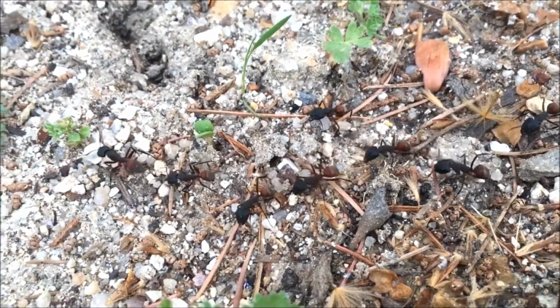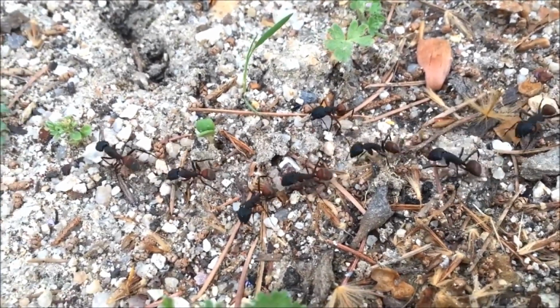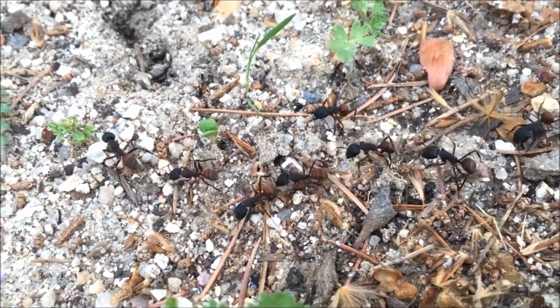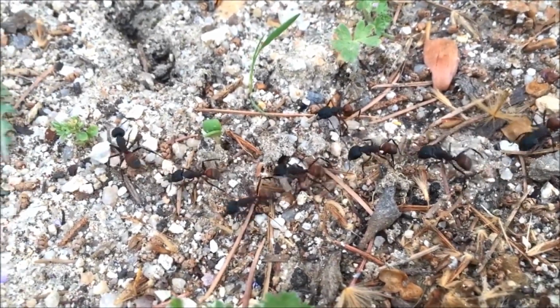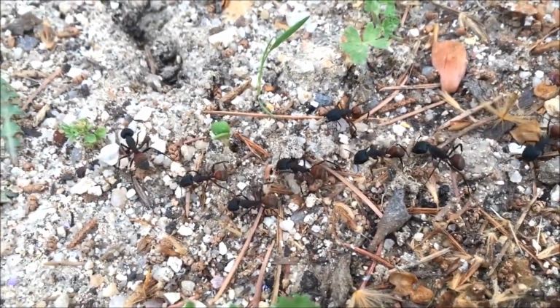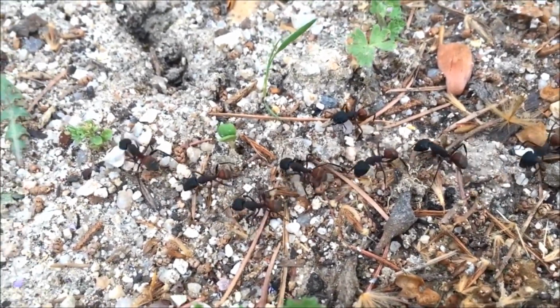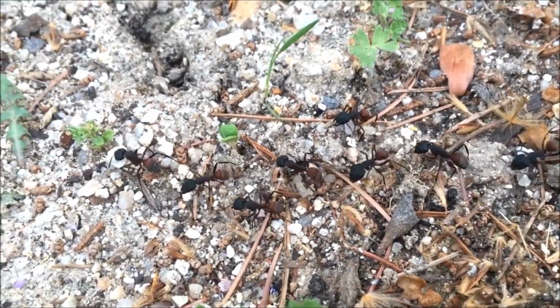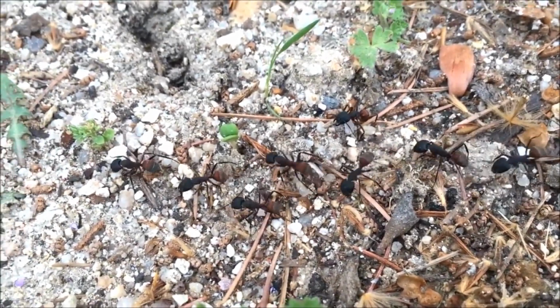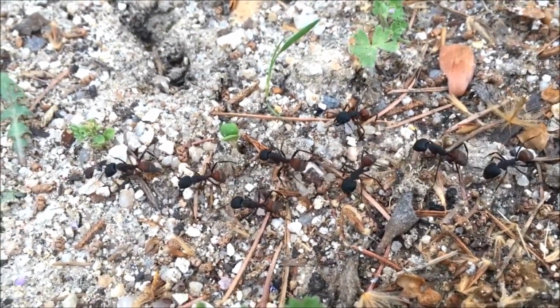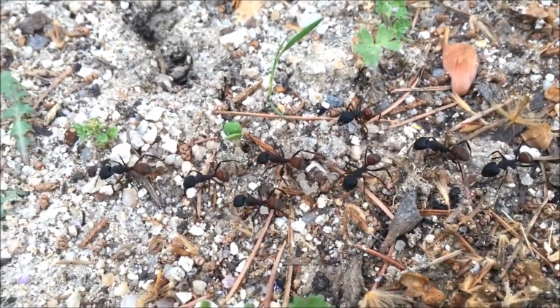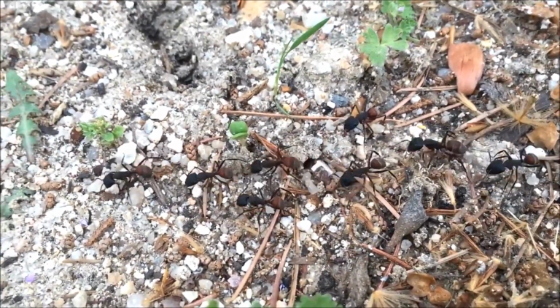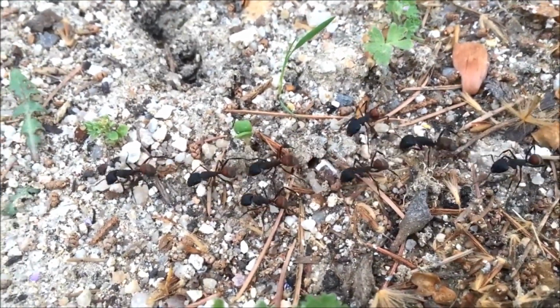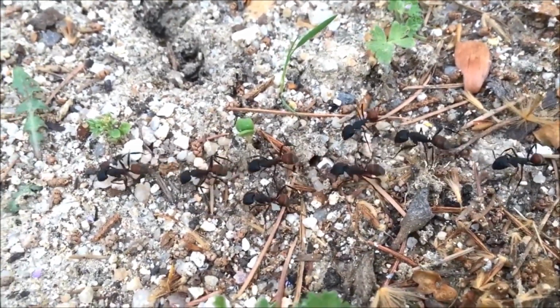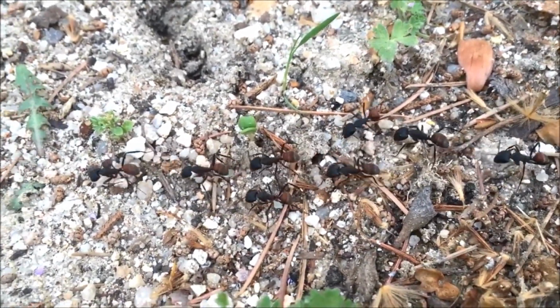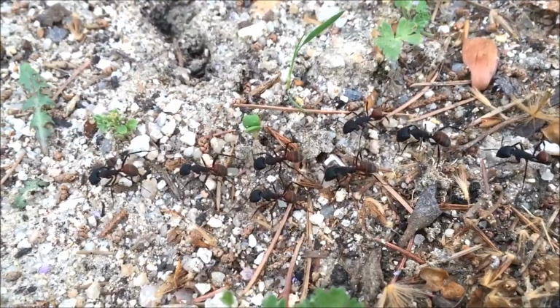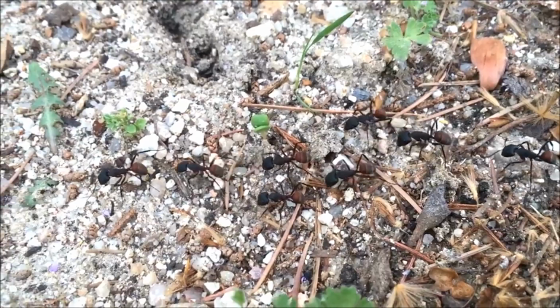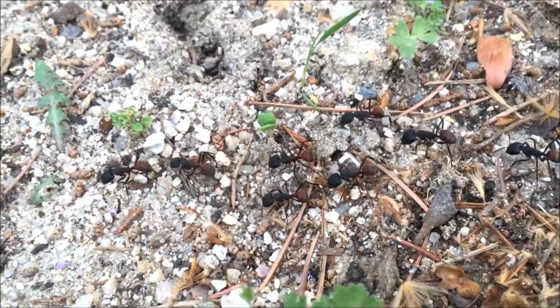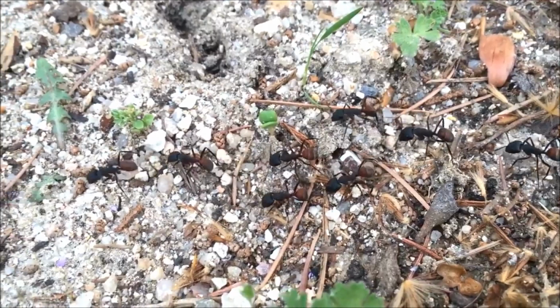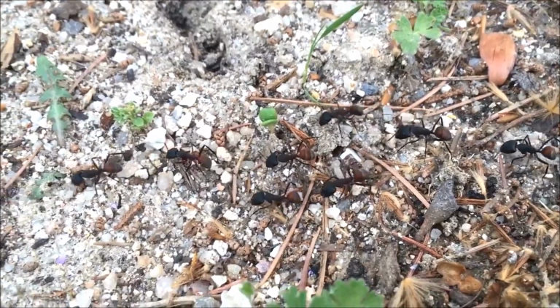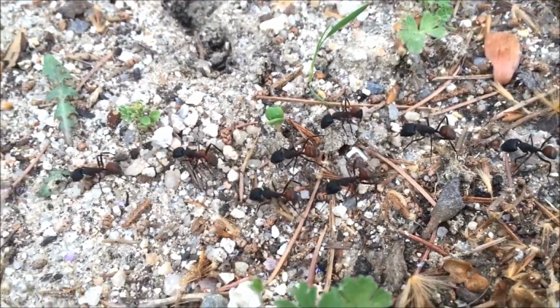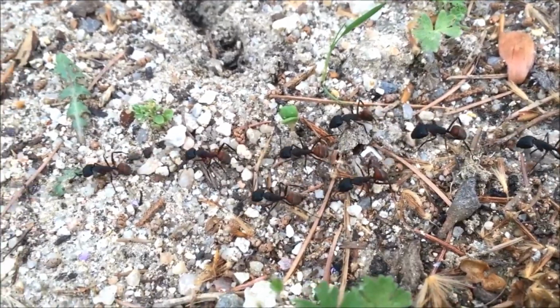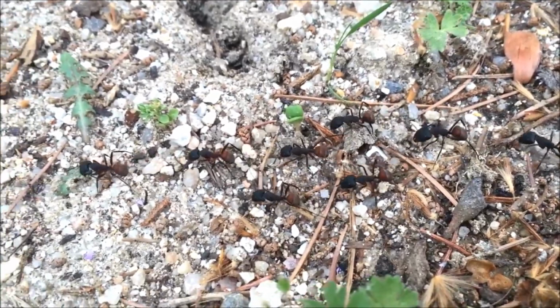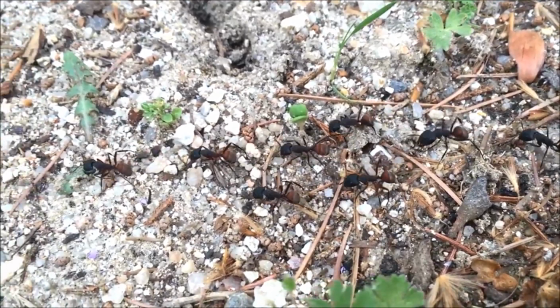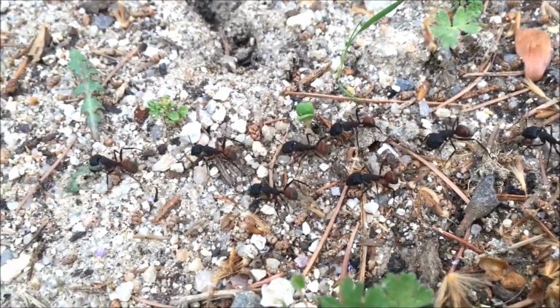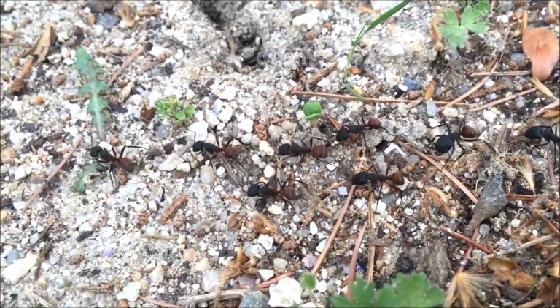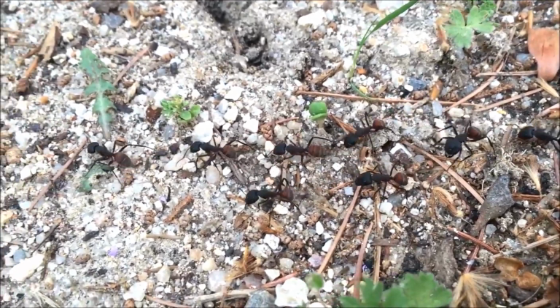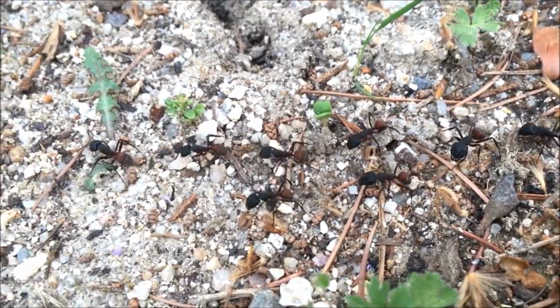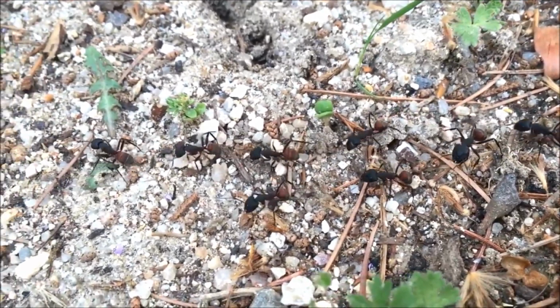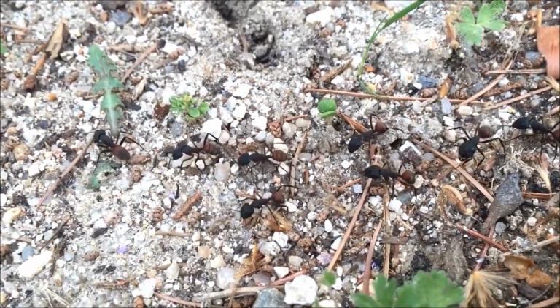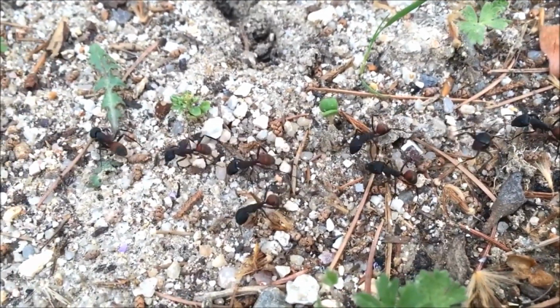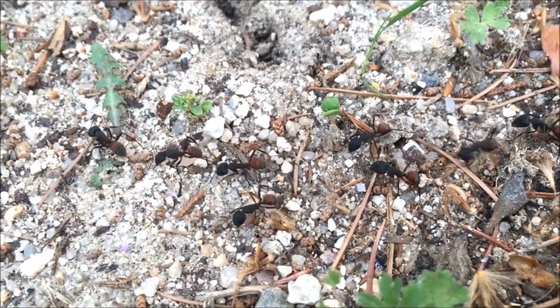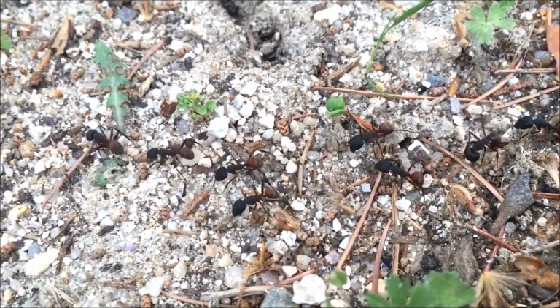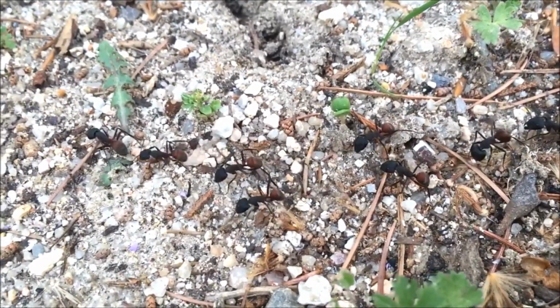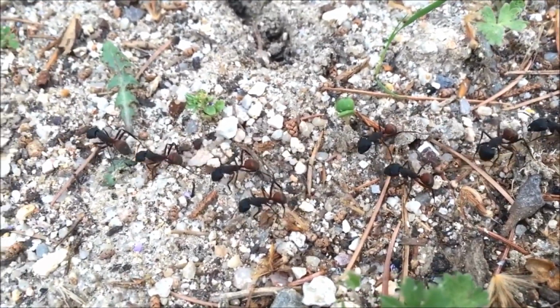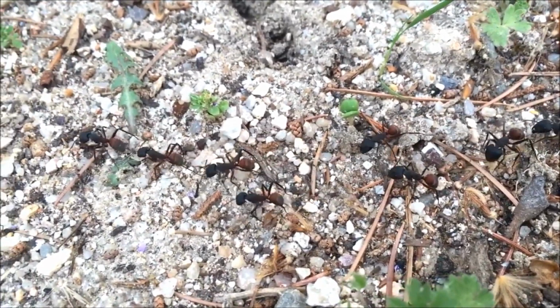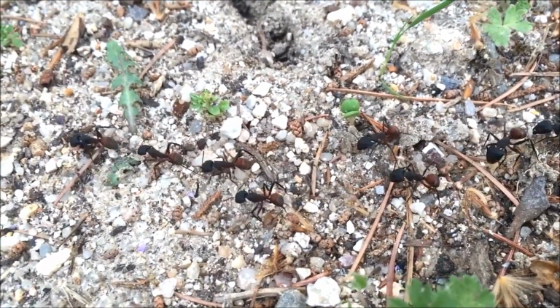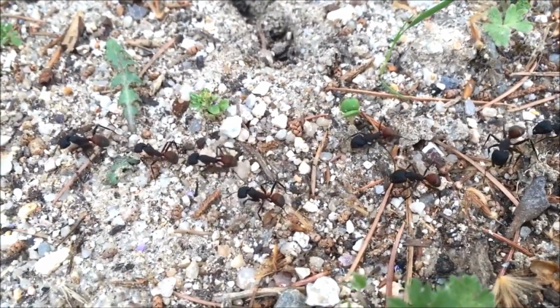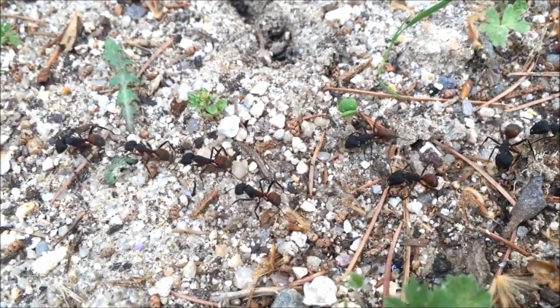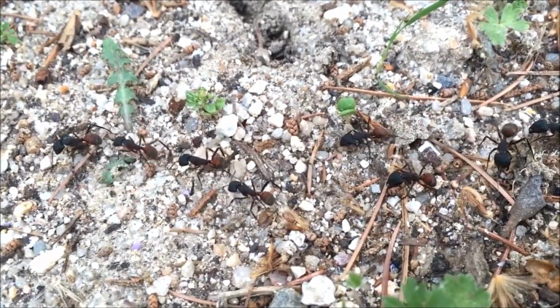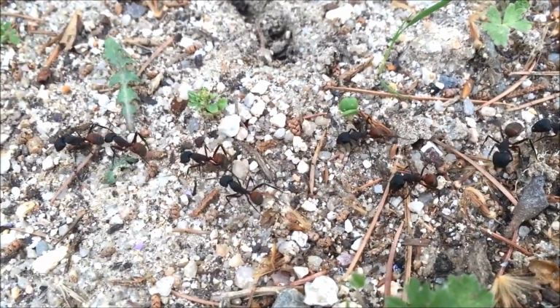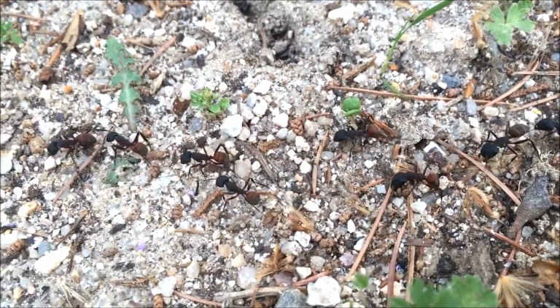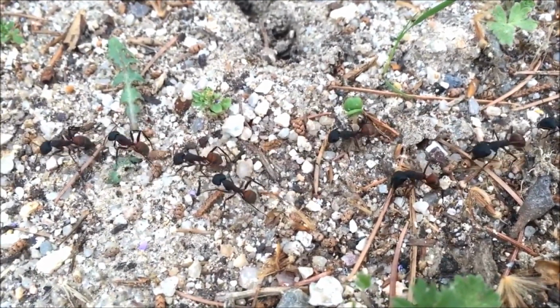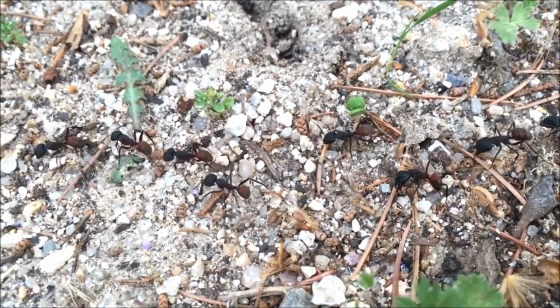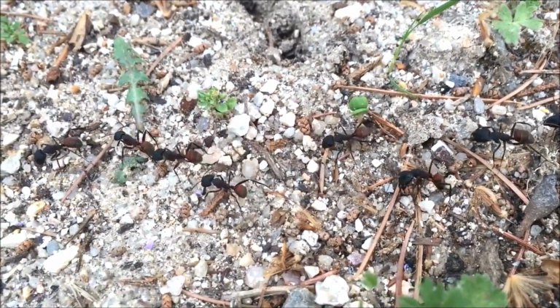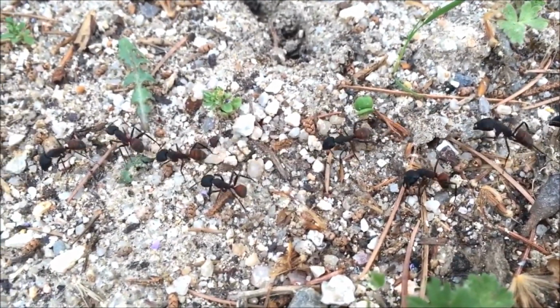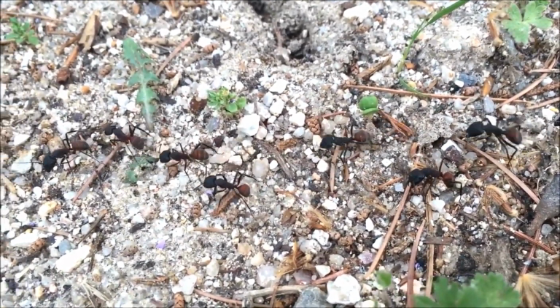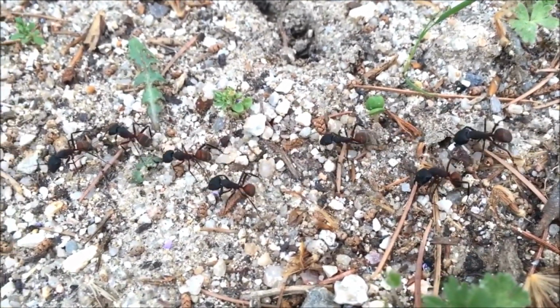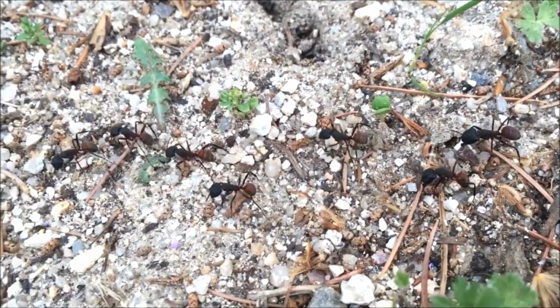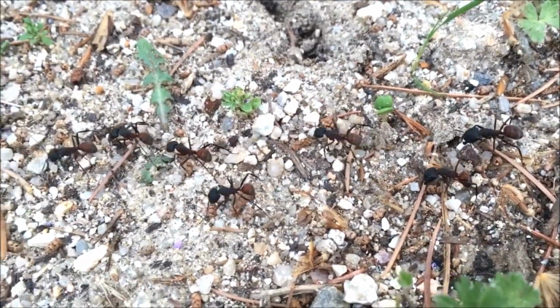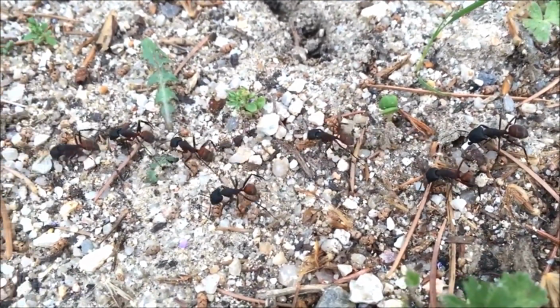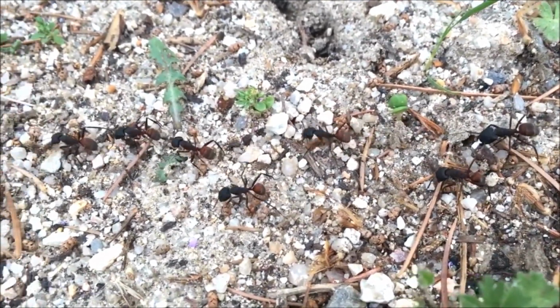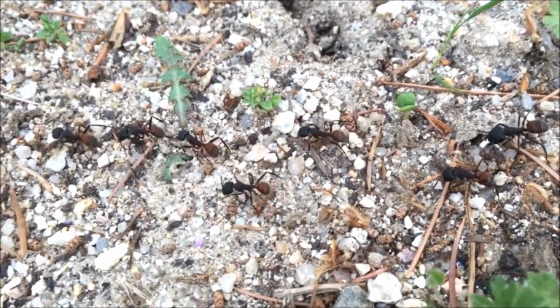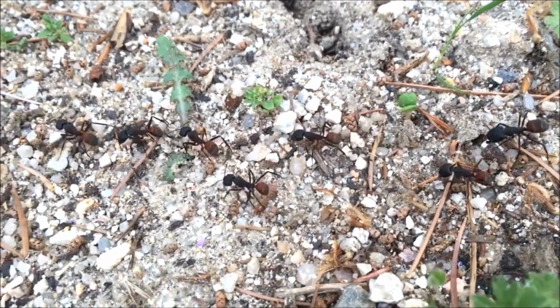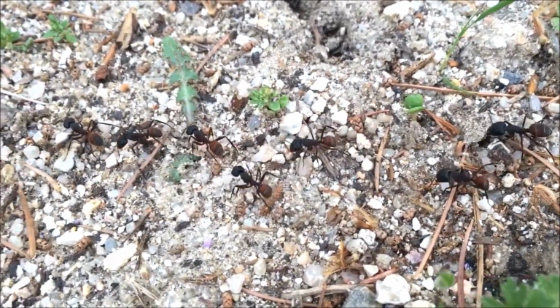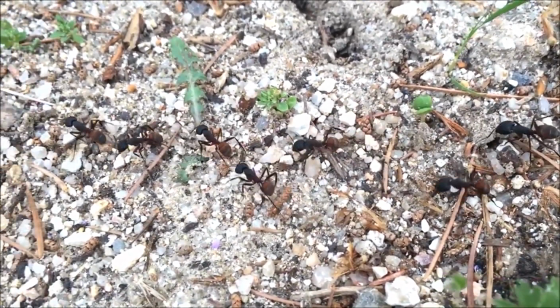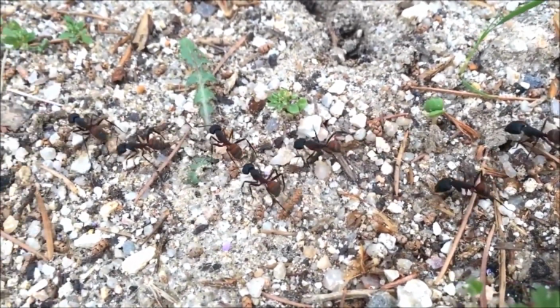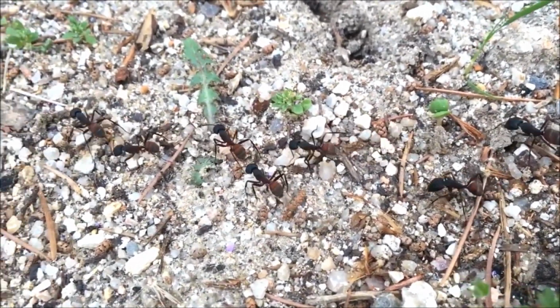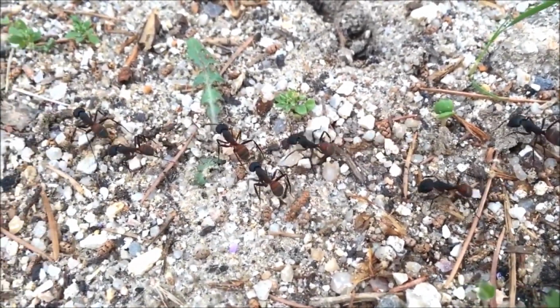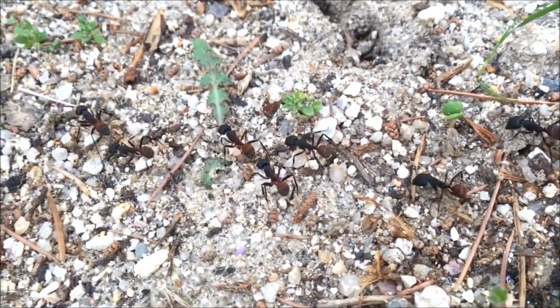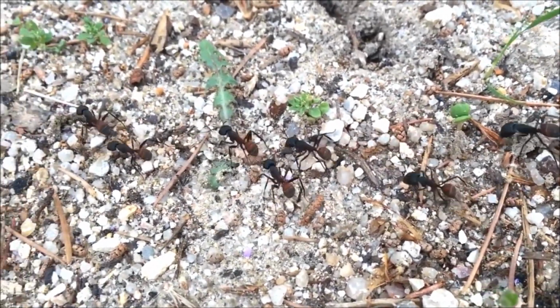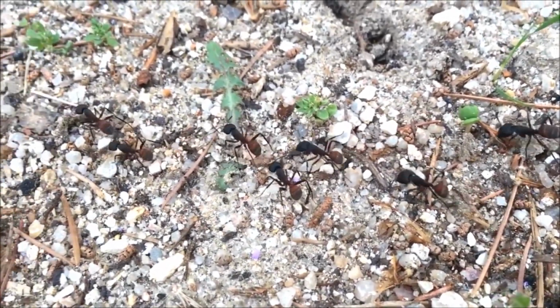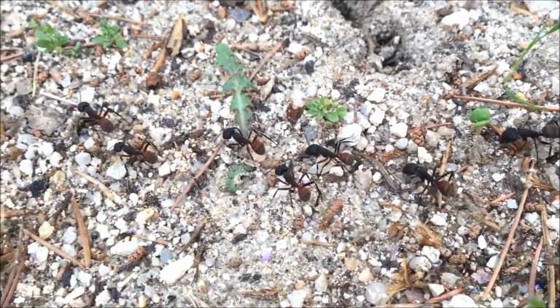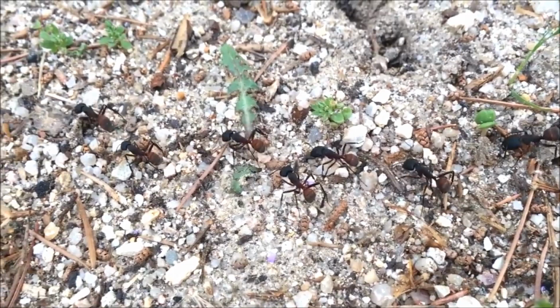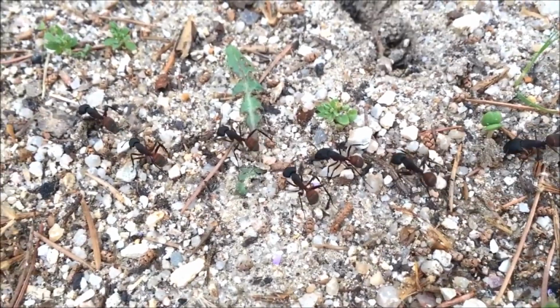Hello guys, welcome to the Amazing Ants channel. Today I'm going to introduce you to my new Camponotus cruentatus colony.